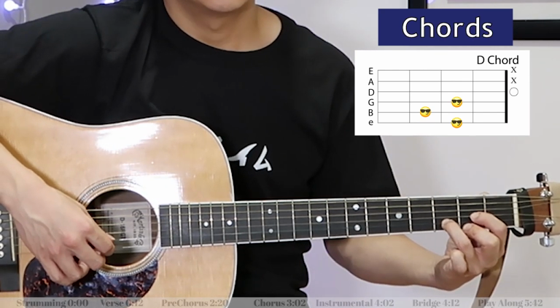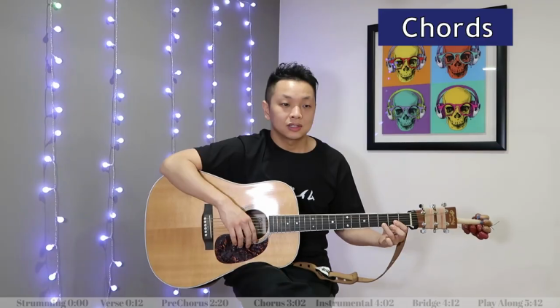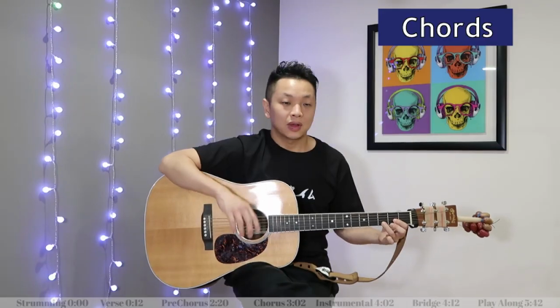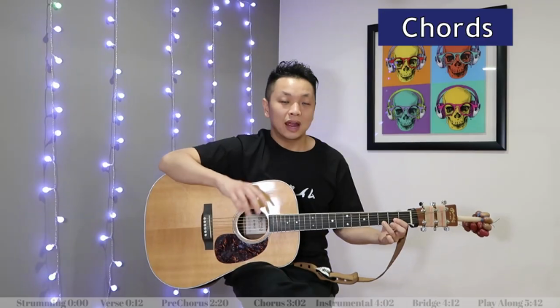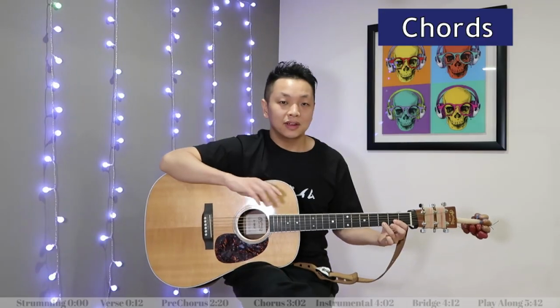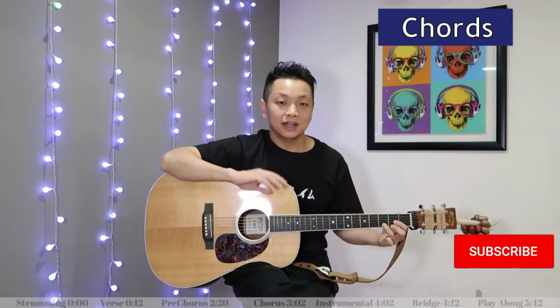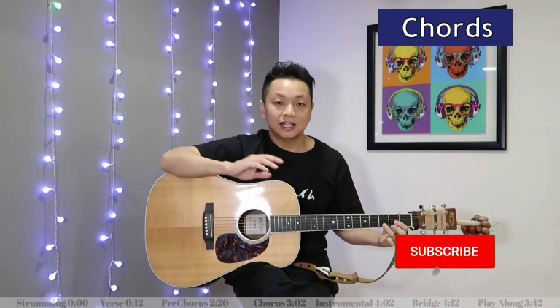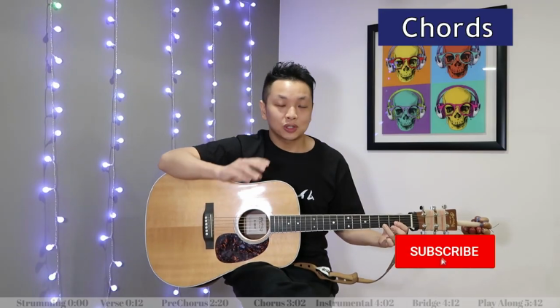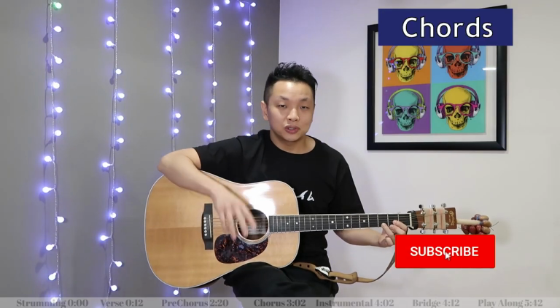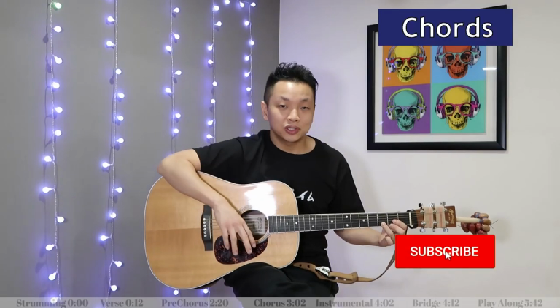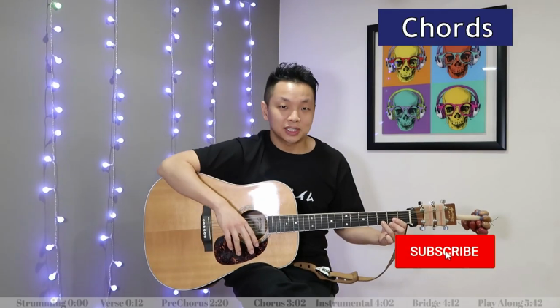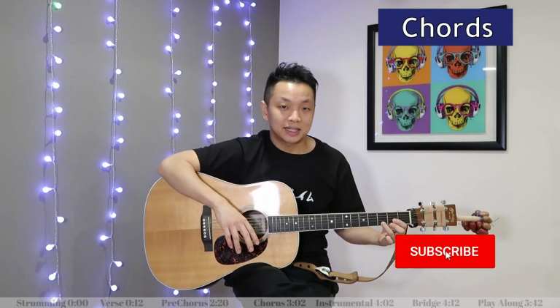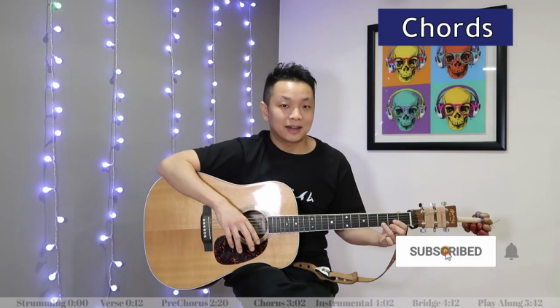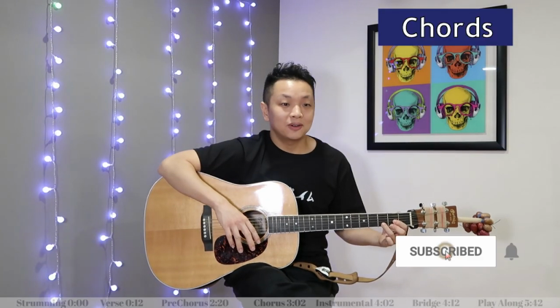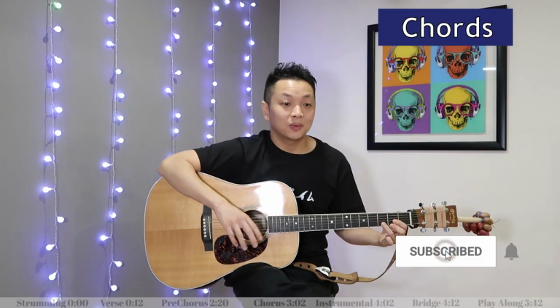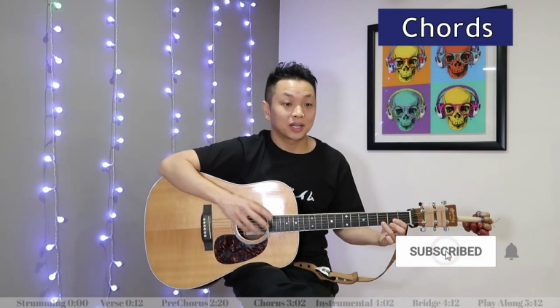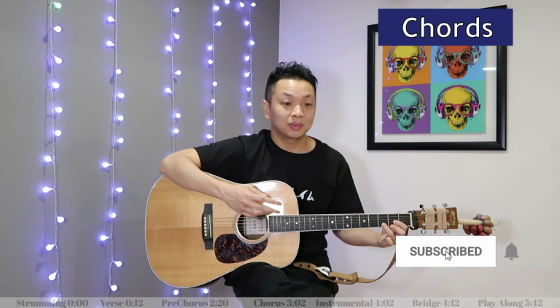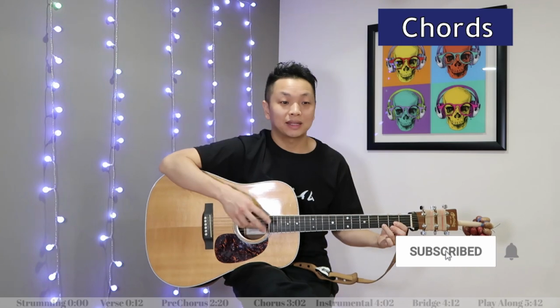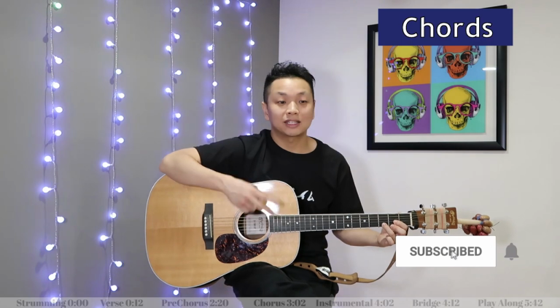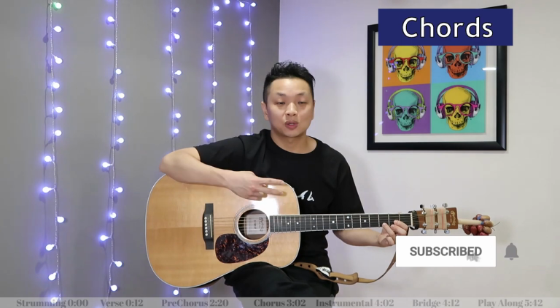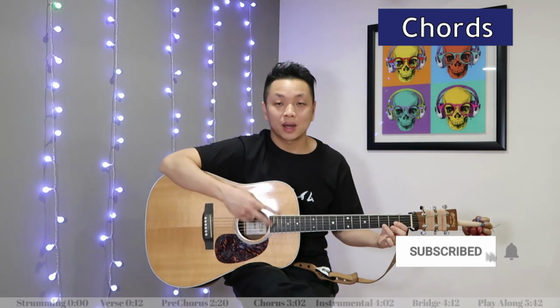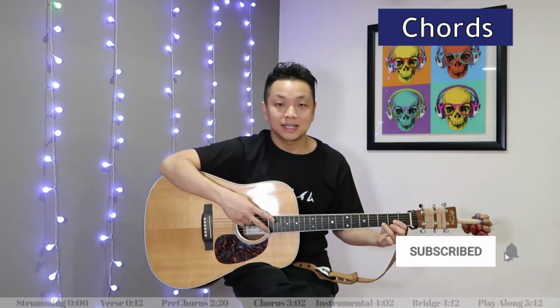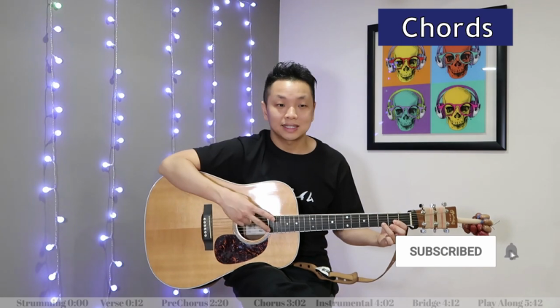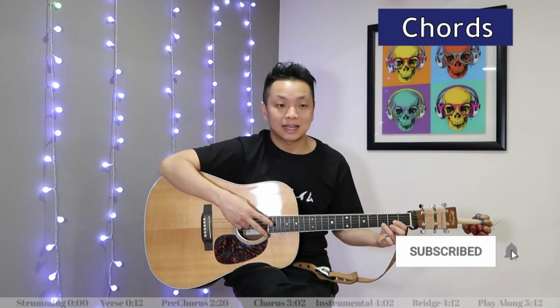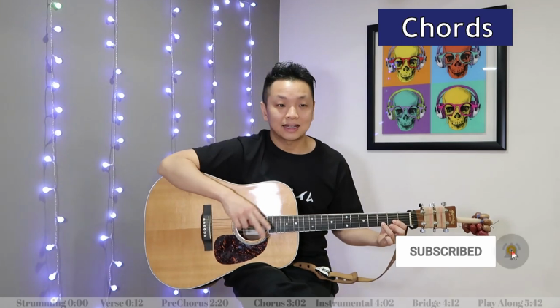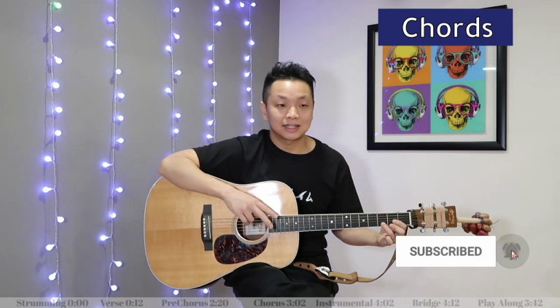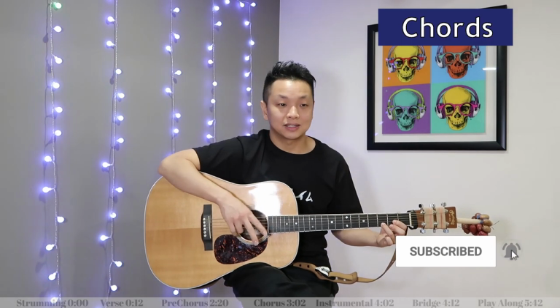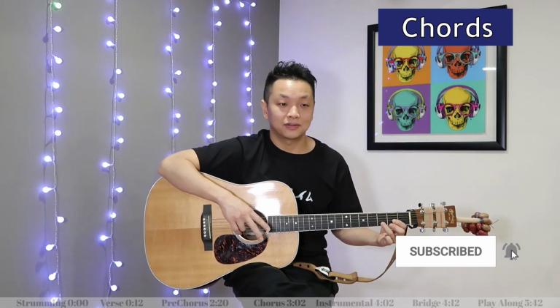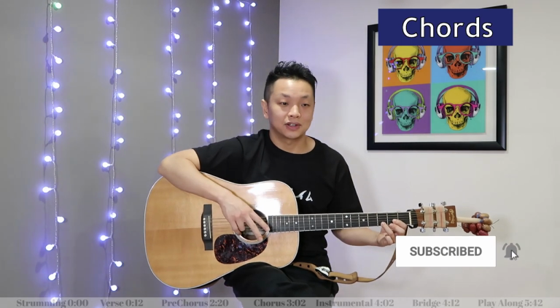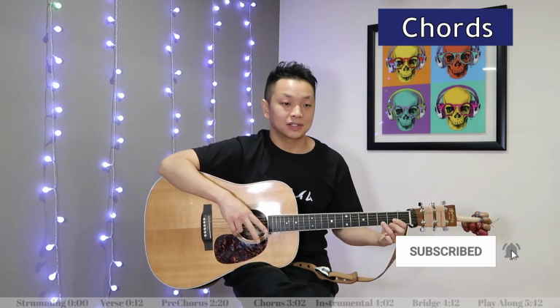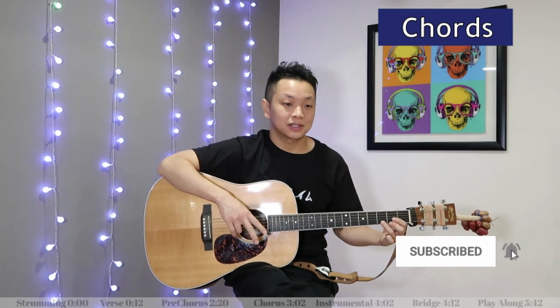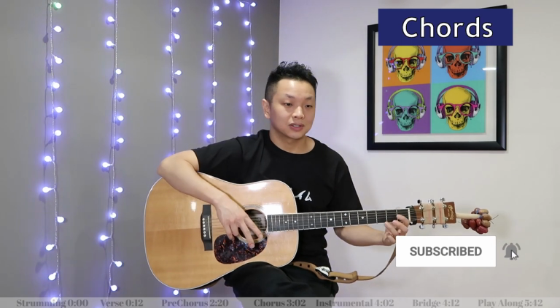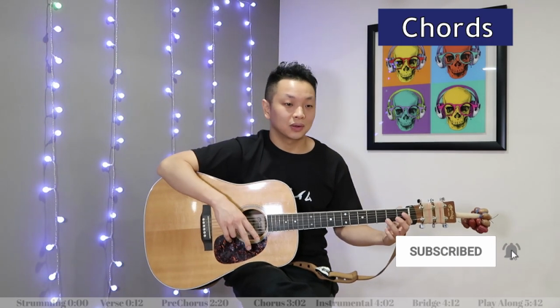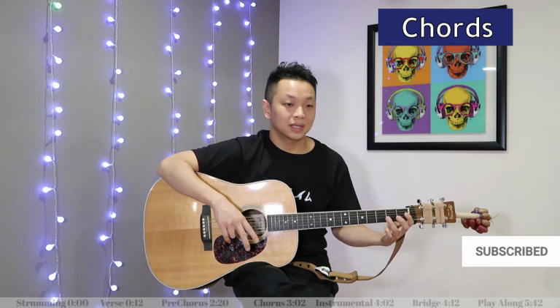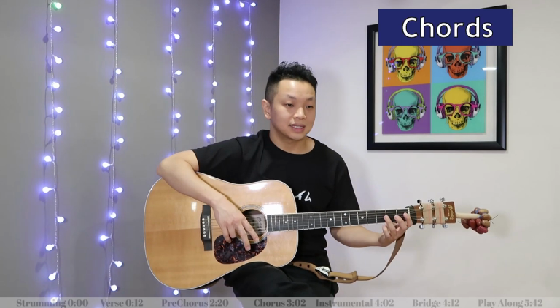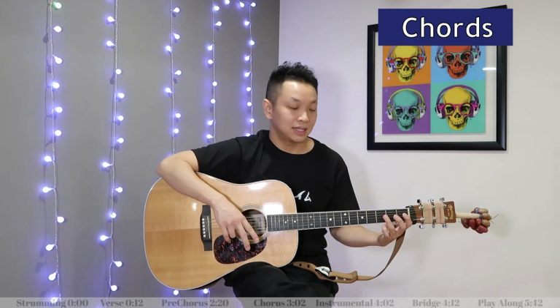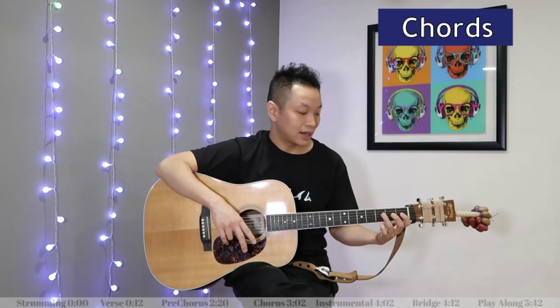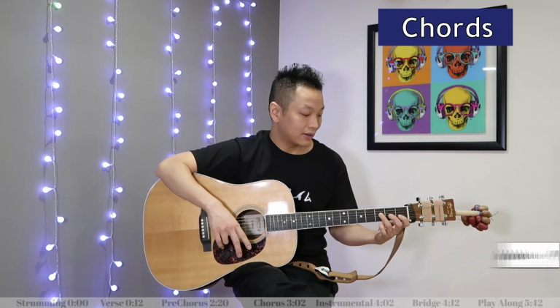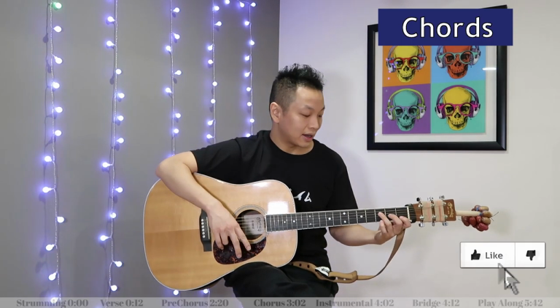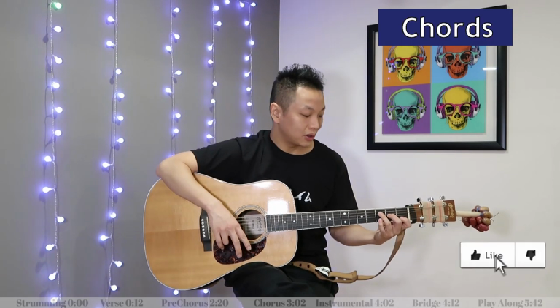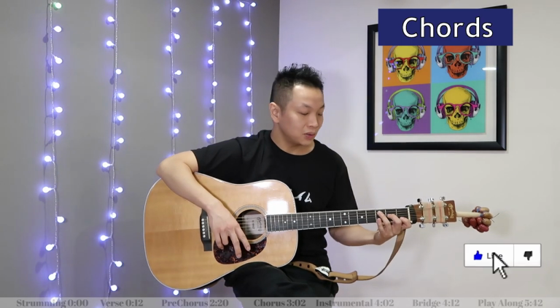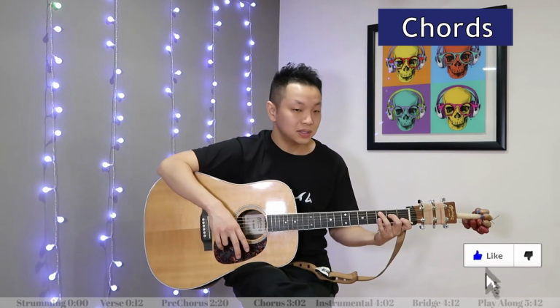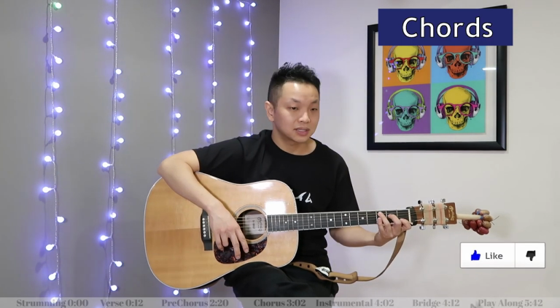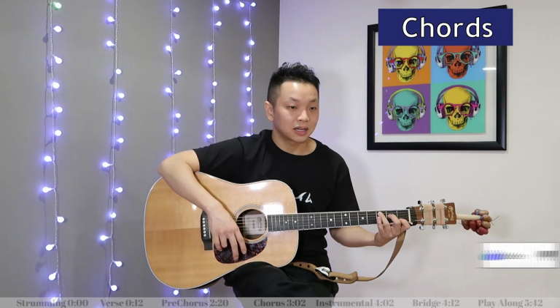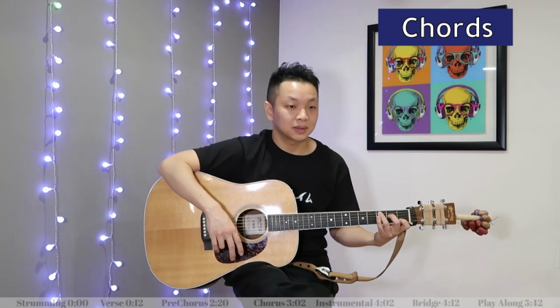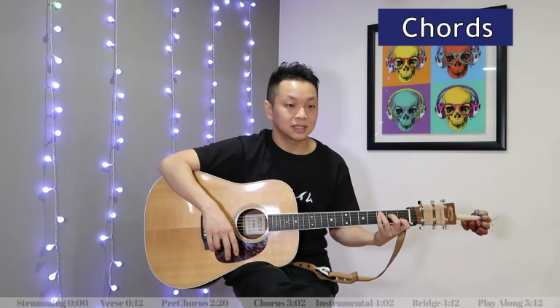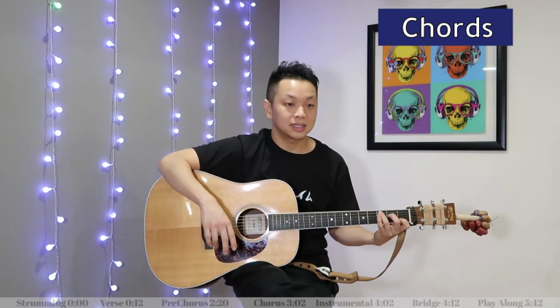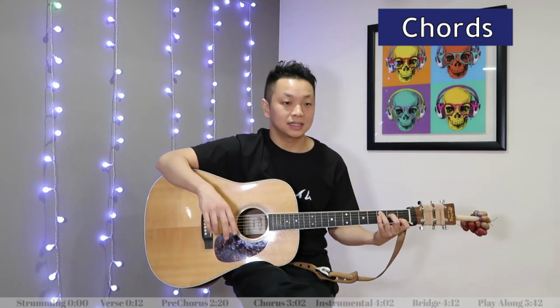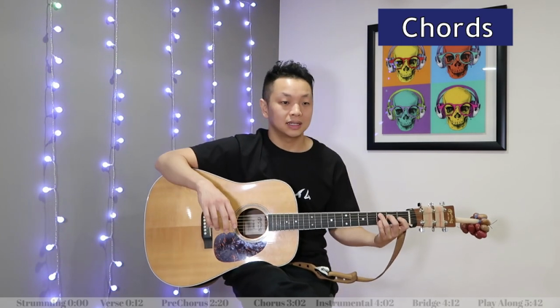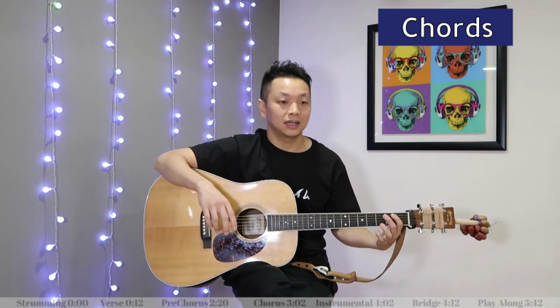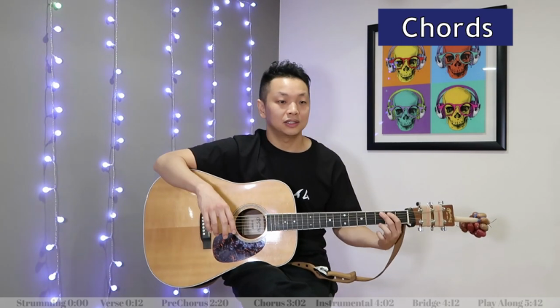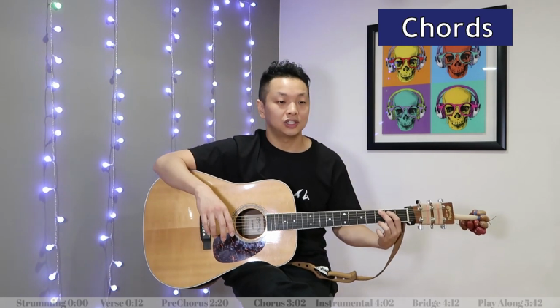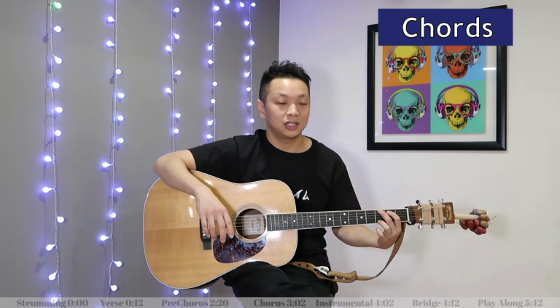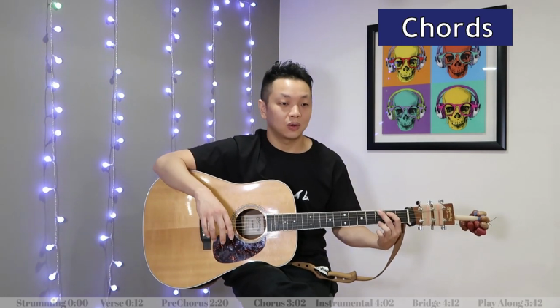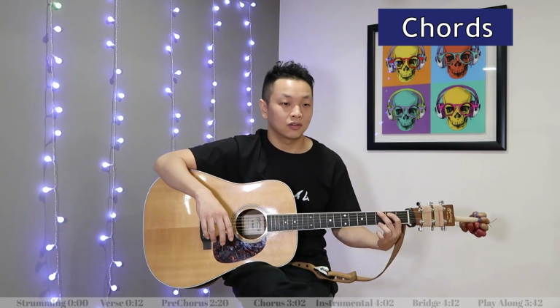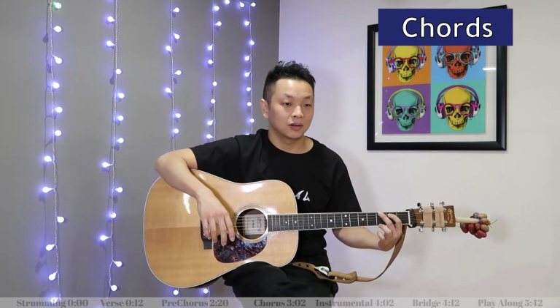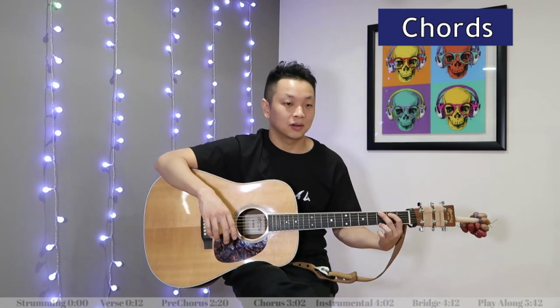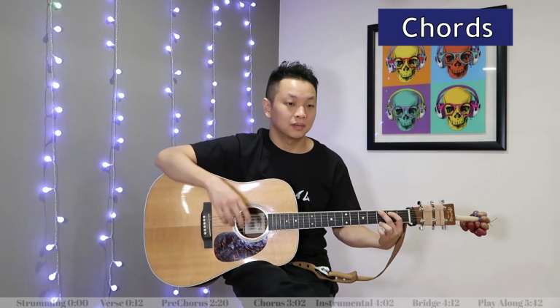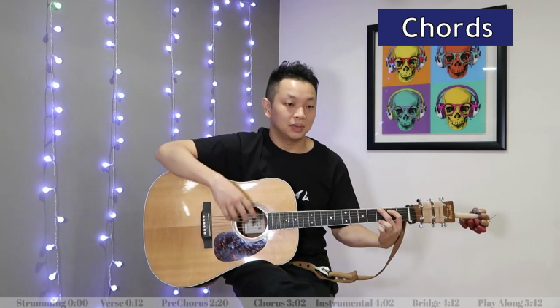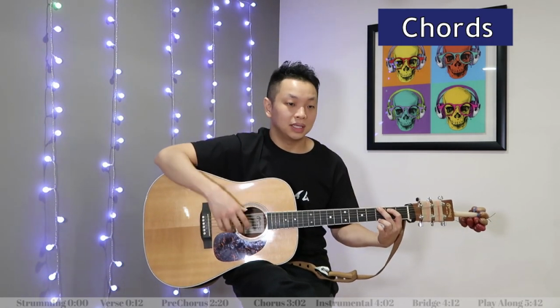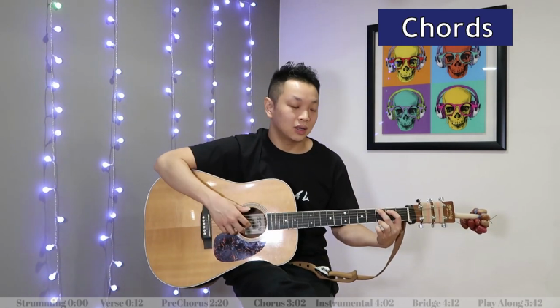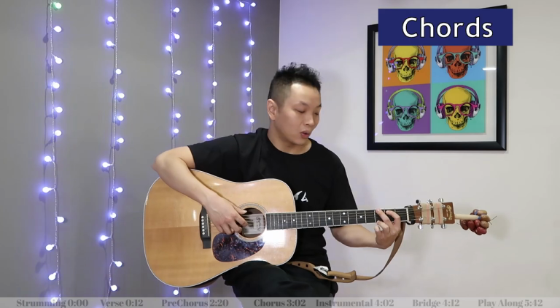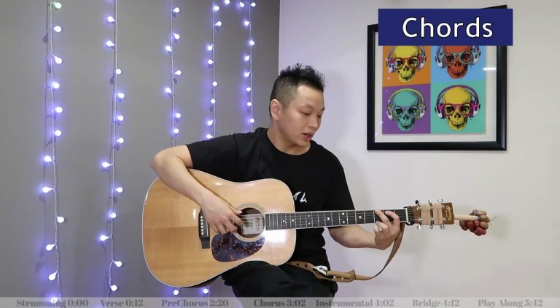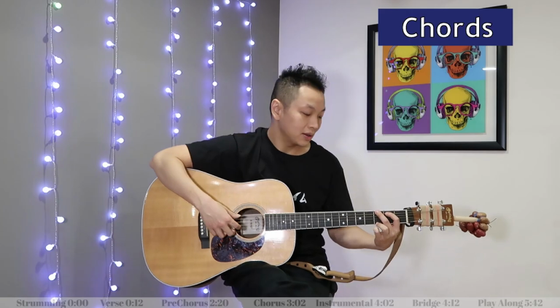Everything I showed you just now, we're going to play that twice and that's the verse. Let's hear how that goes starting with the G over B chord.